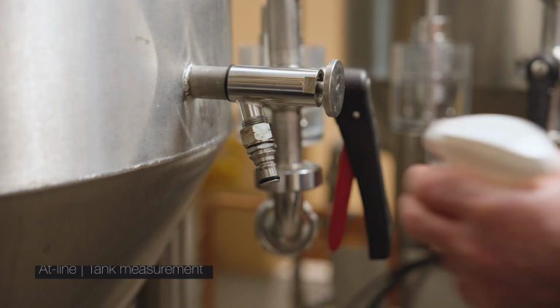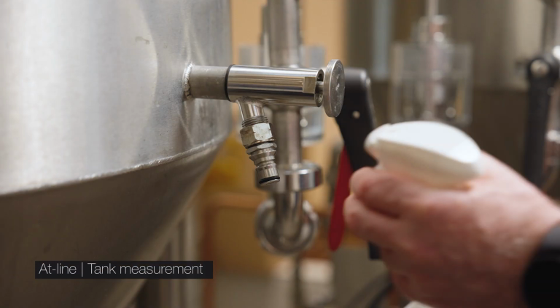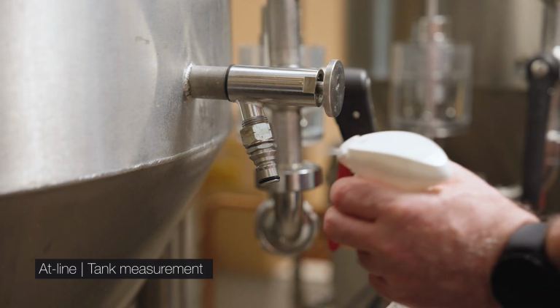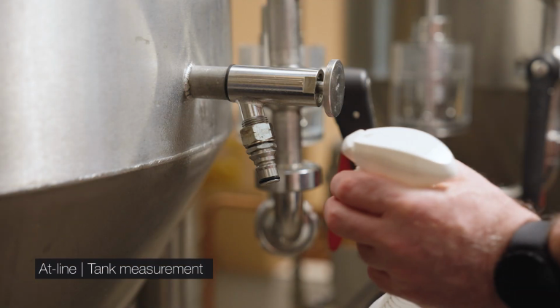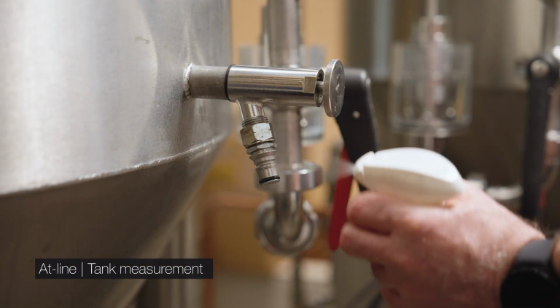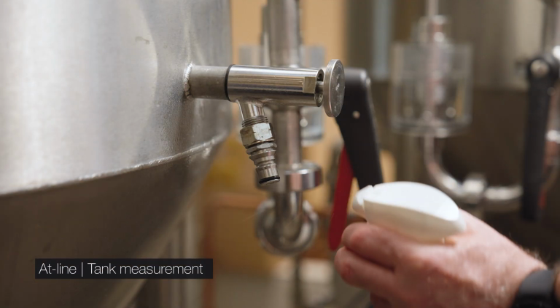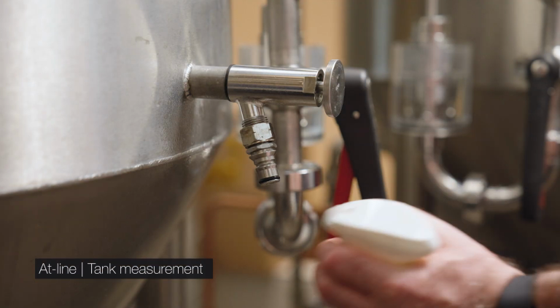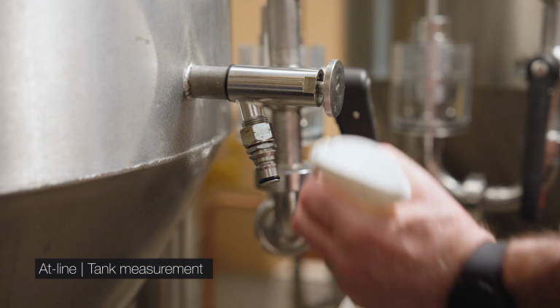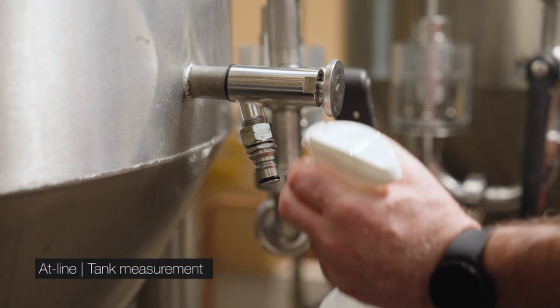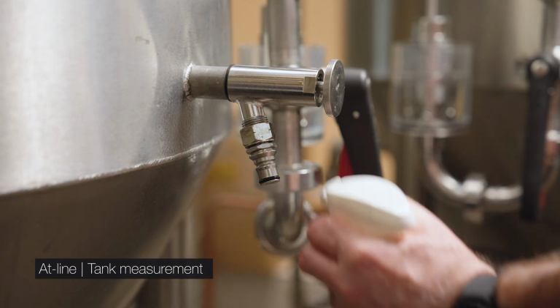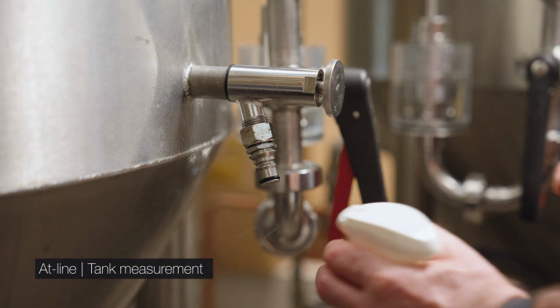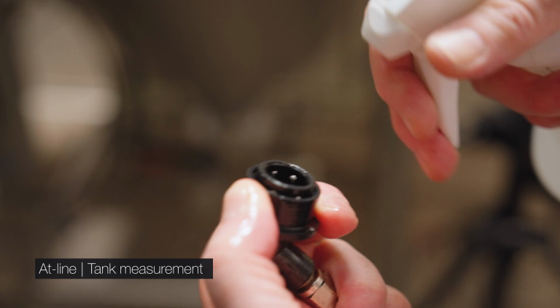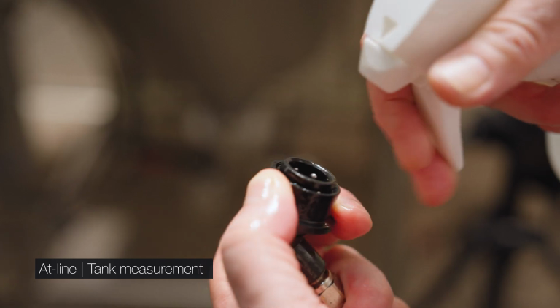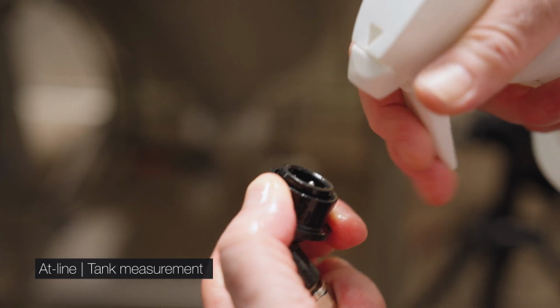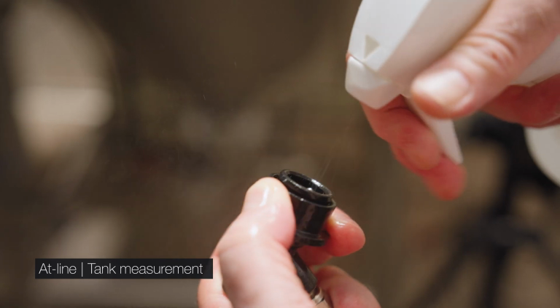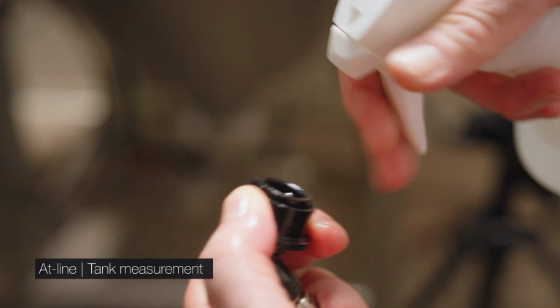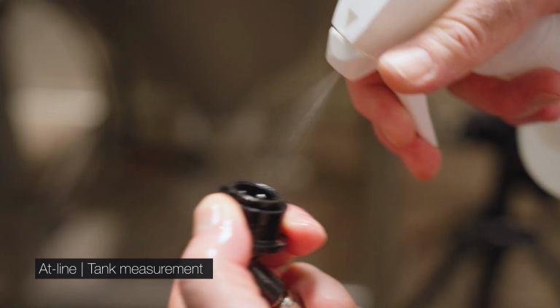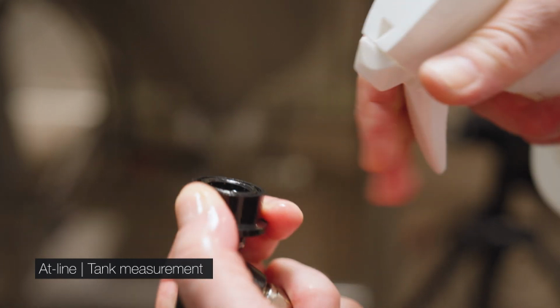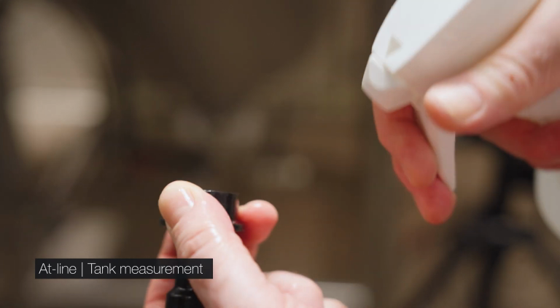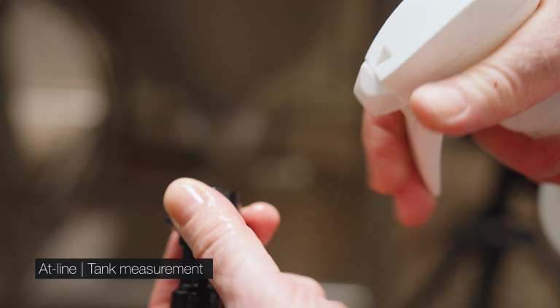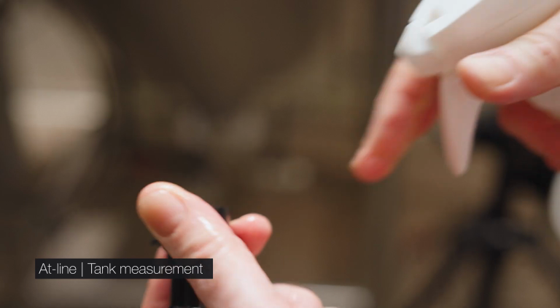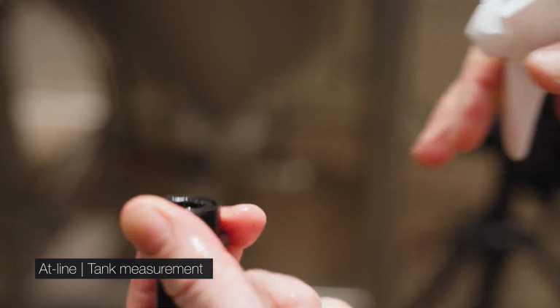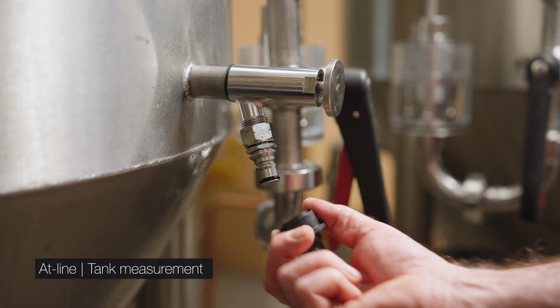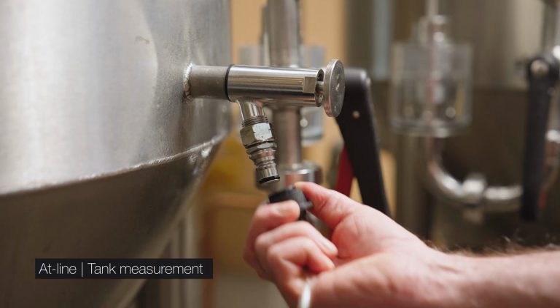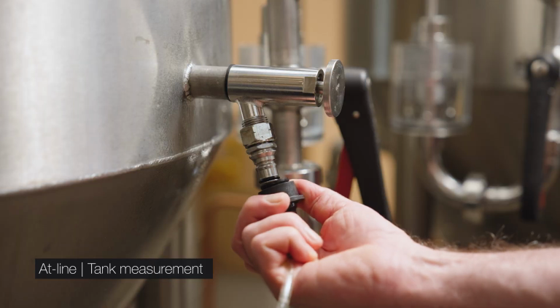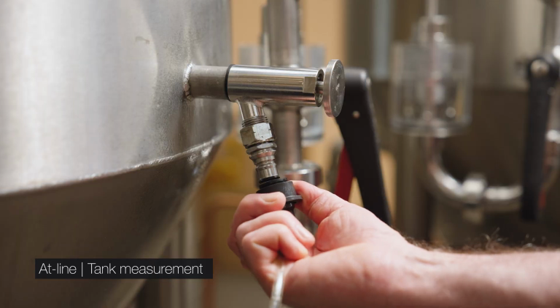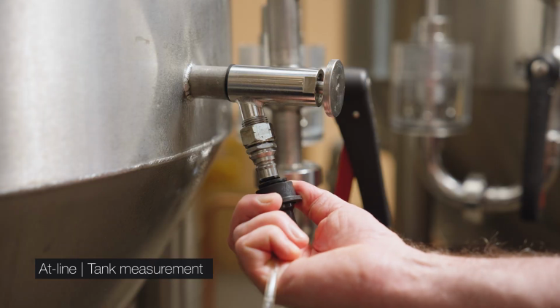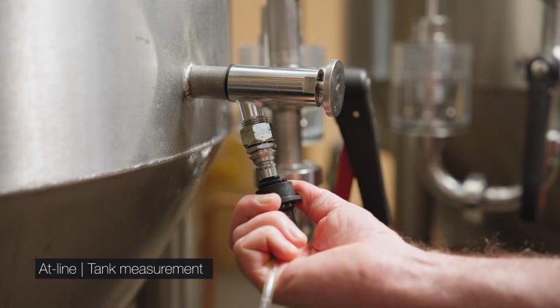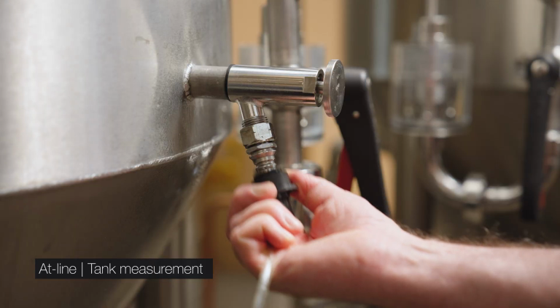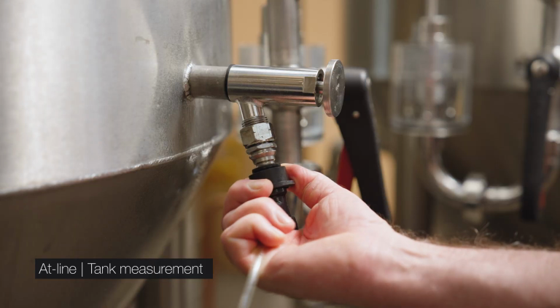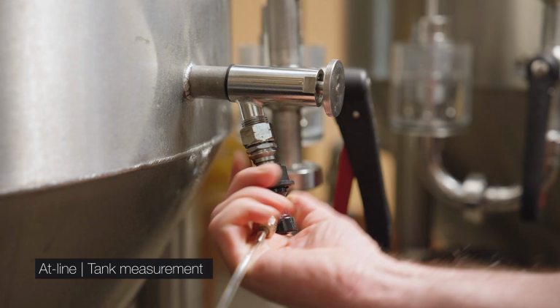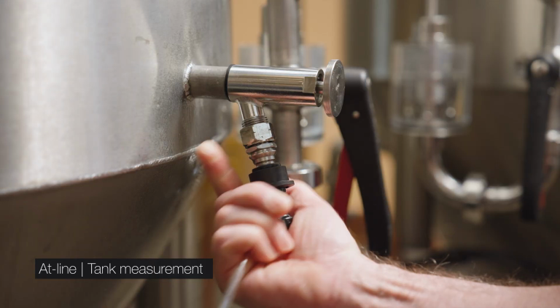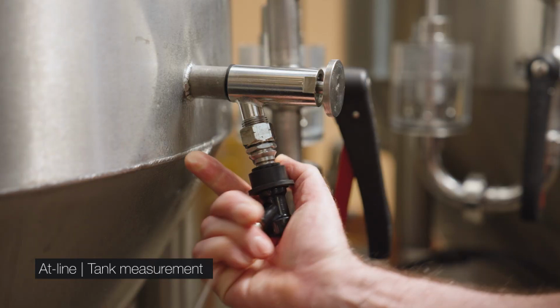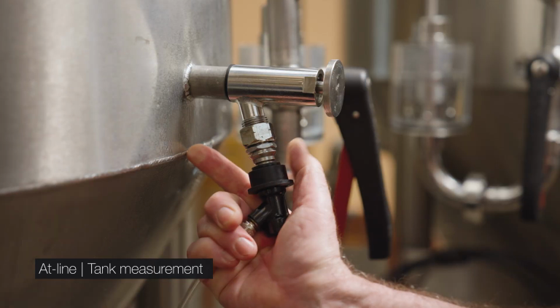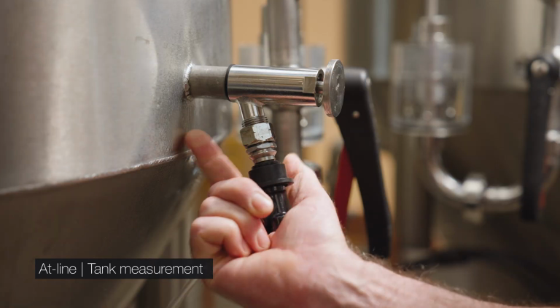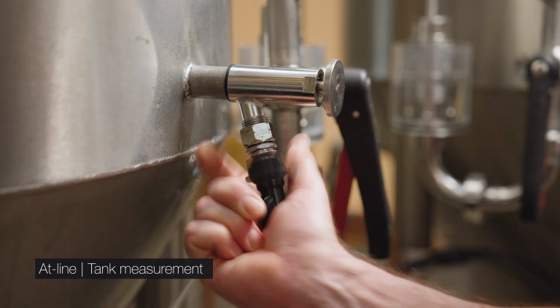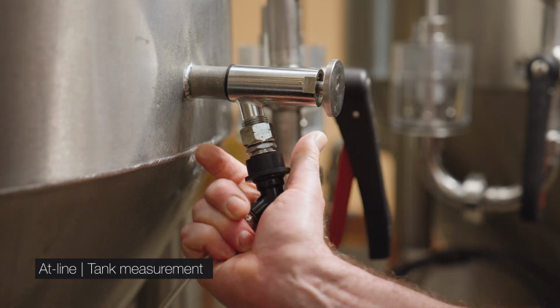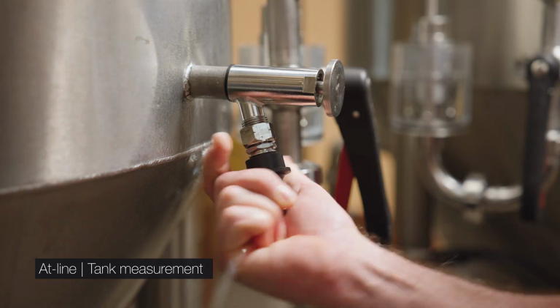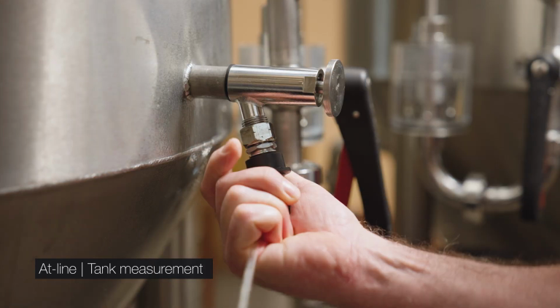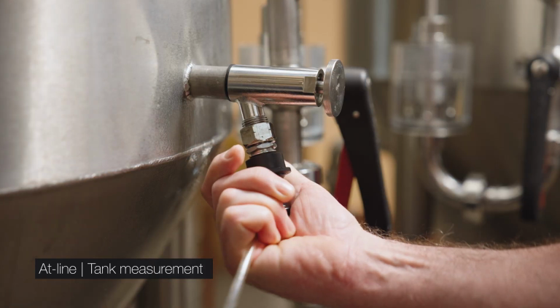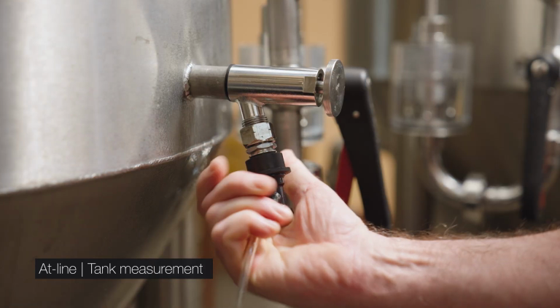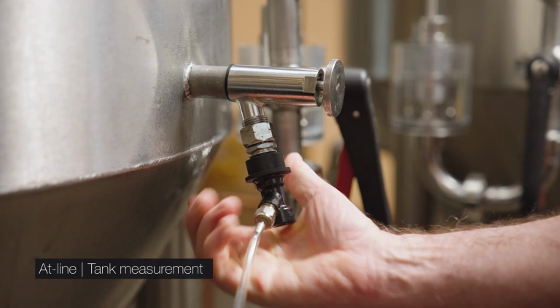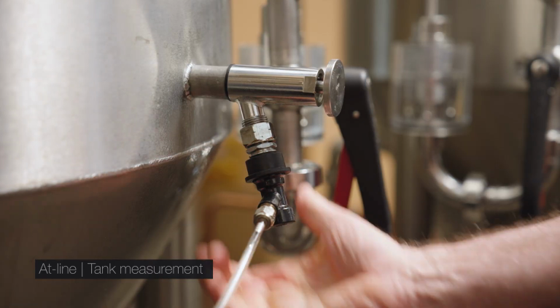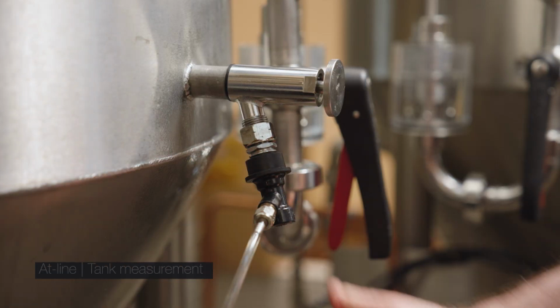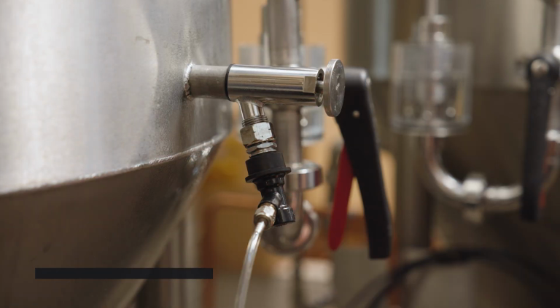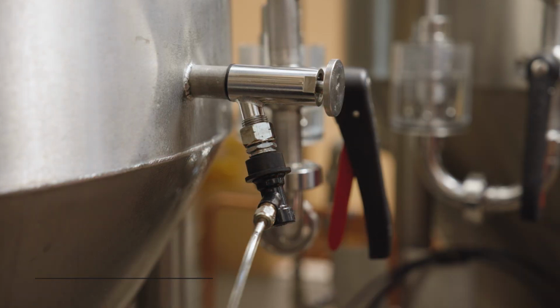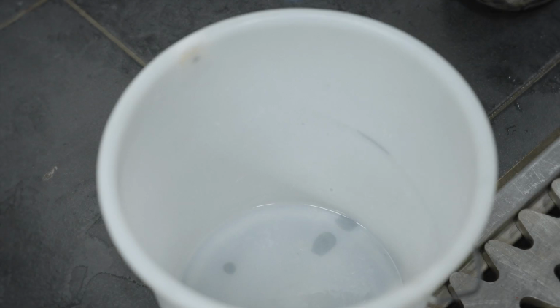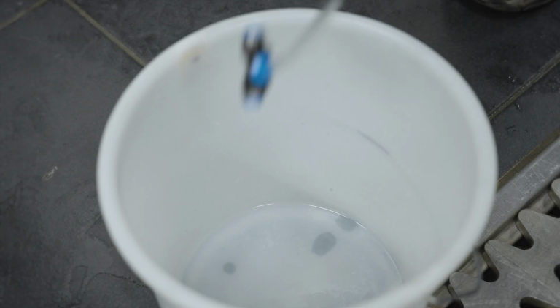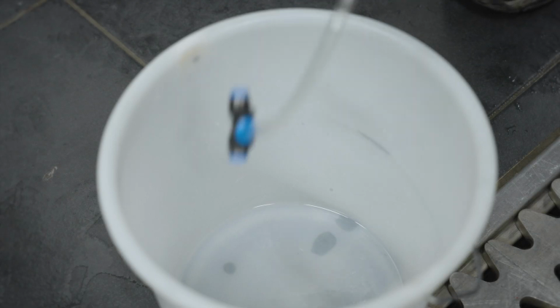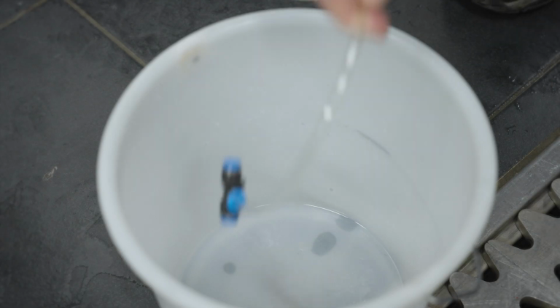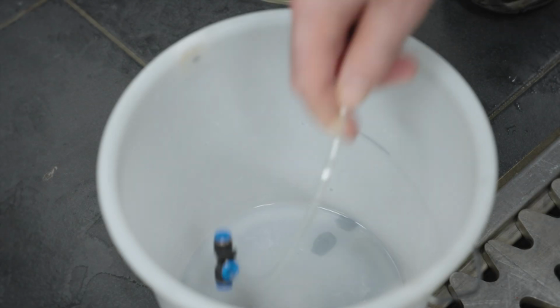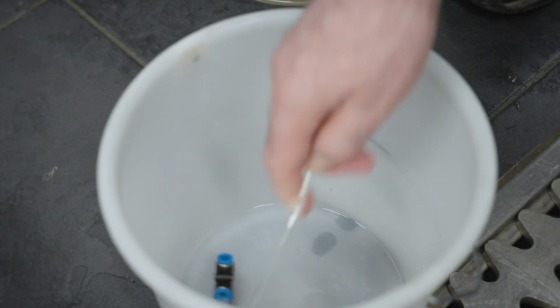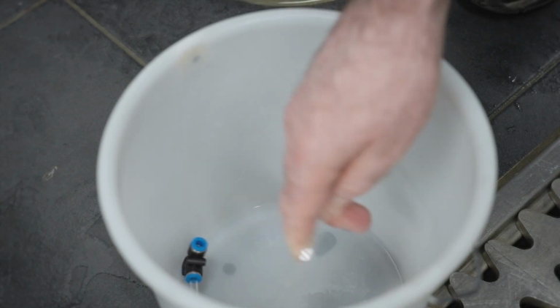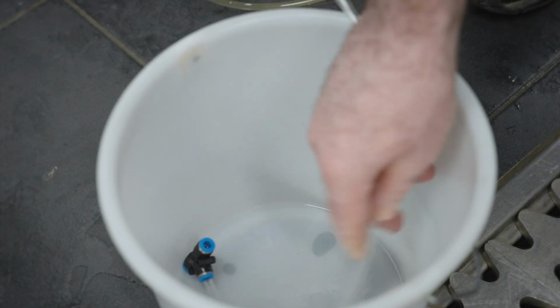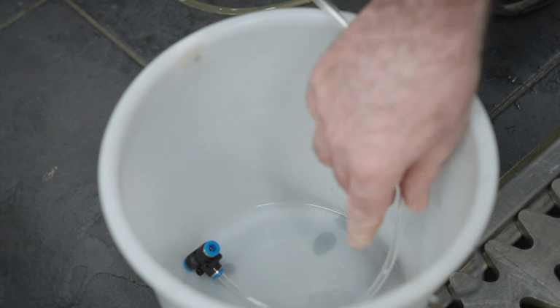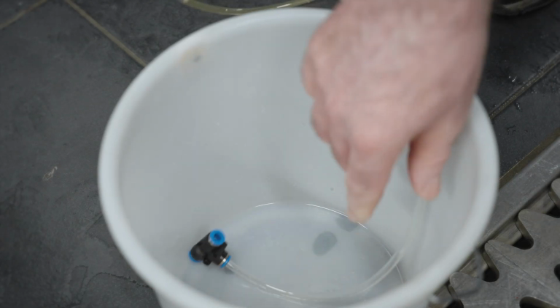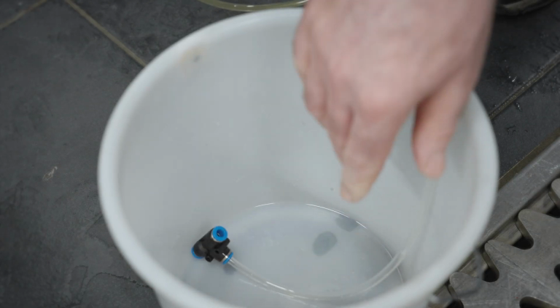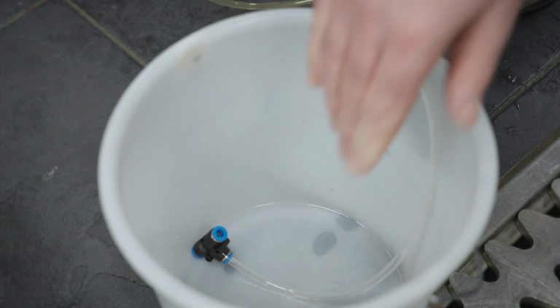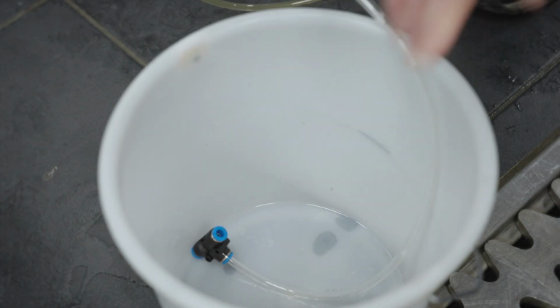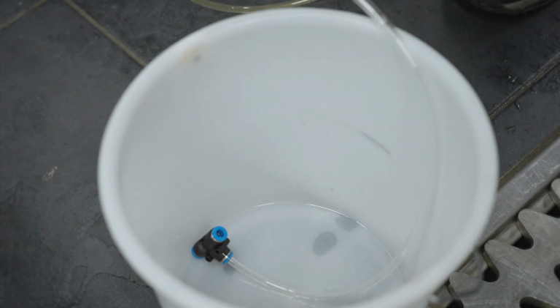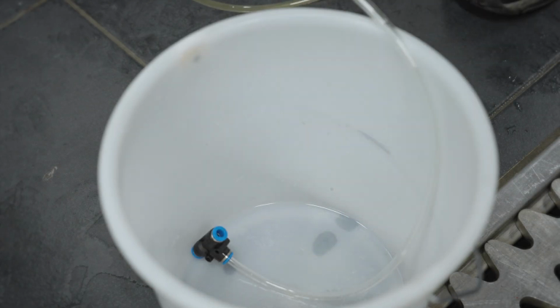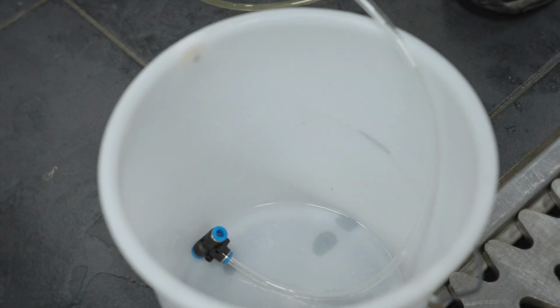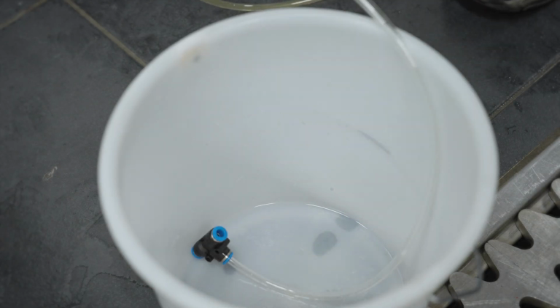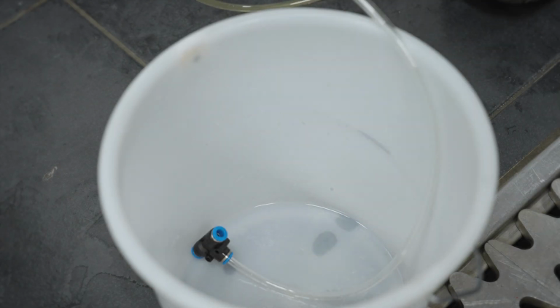Sanitize and connect the adapter or inlet hose securely to the sampling point. Put the outlet hose in the waste container.